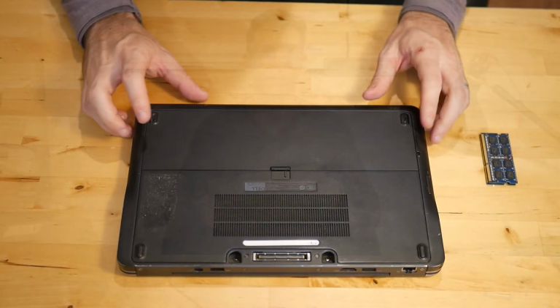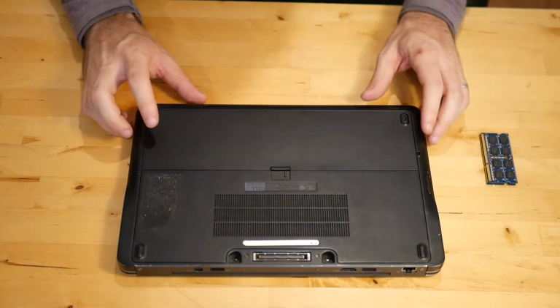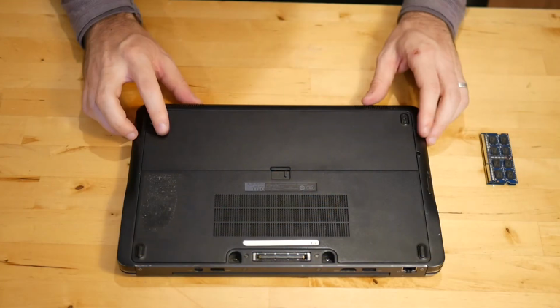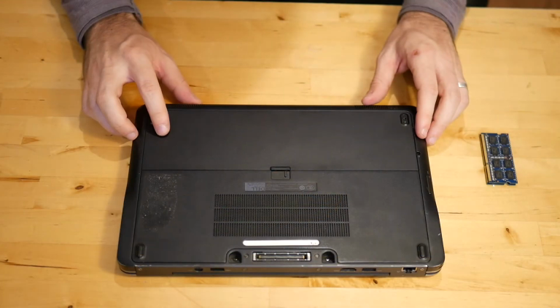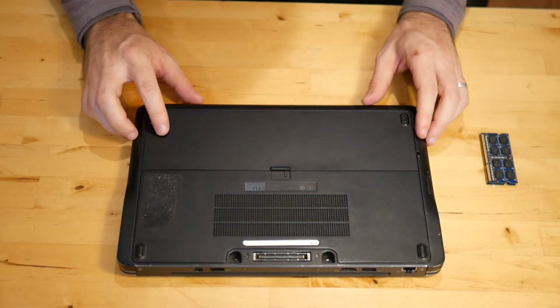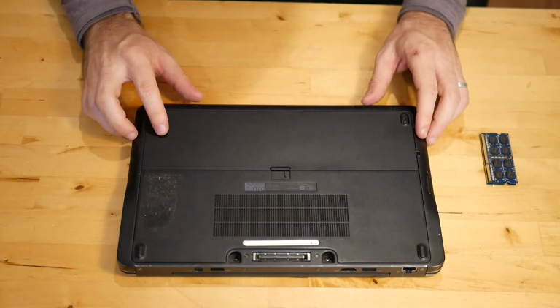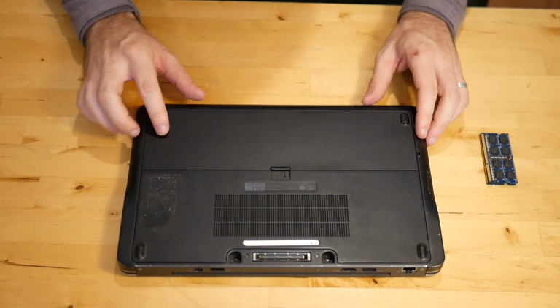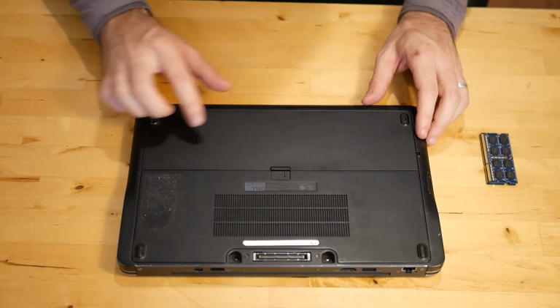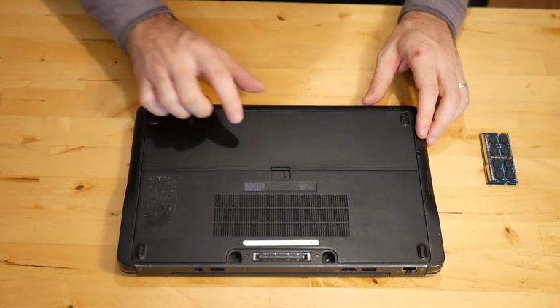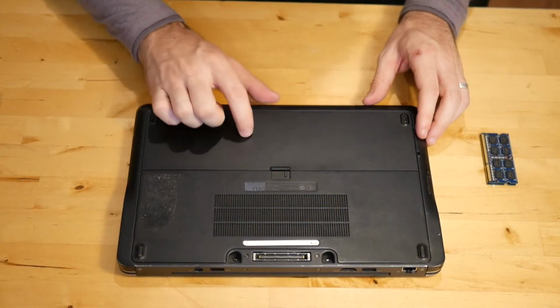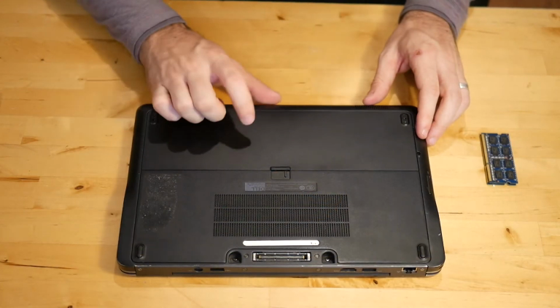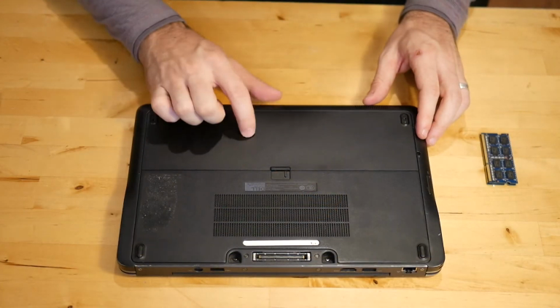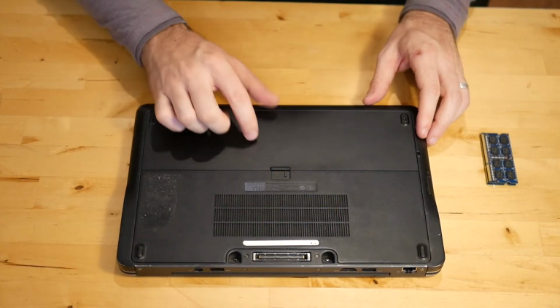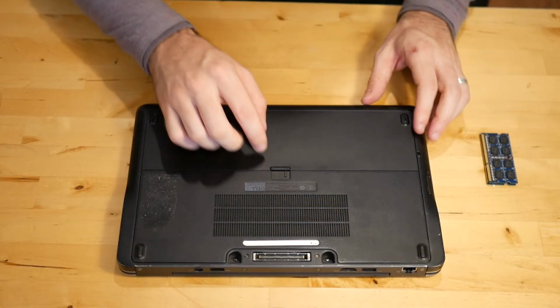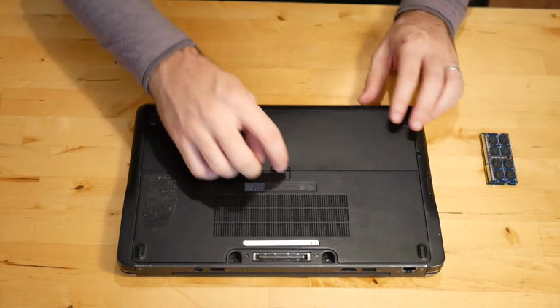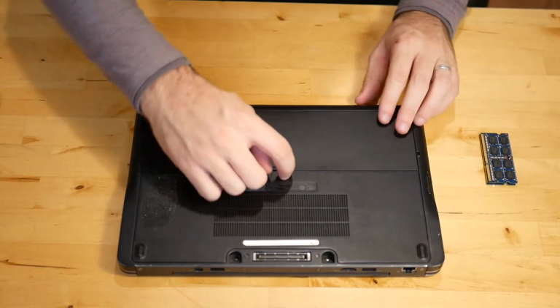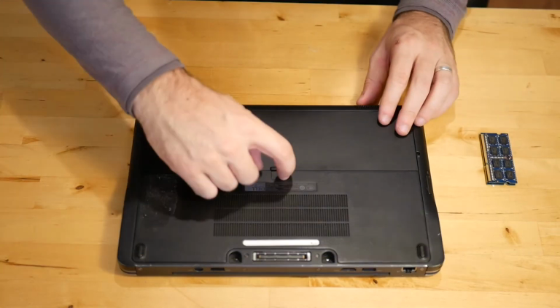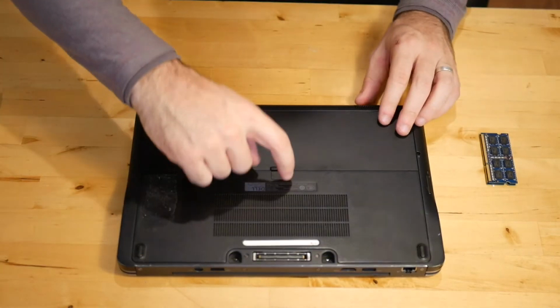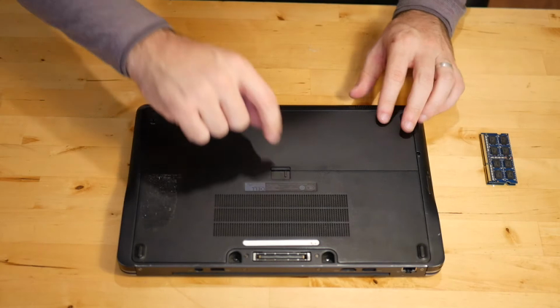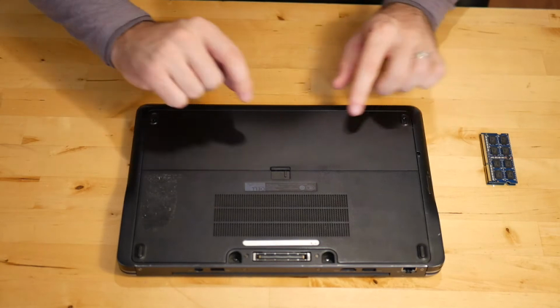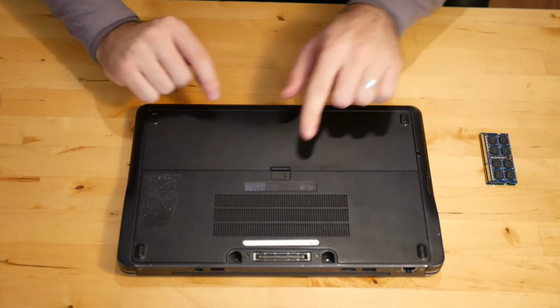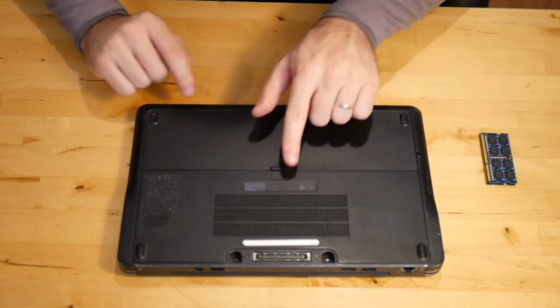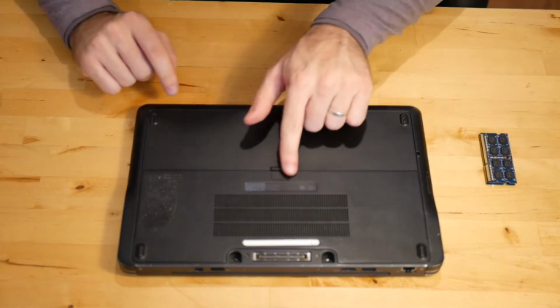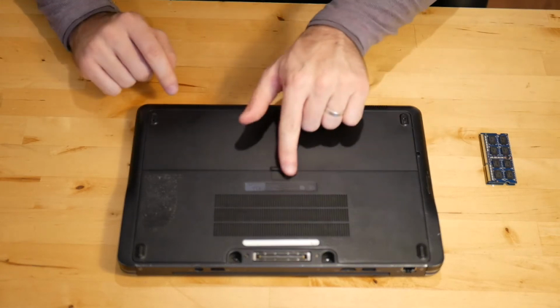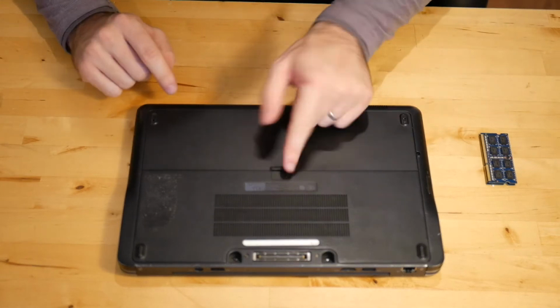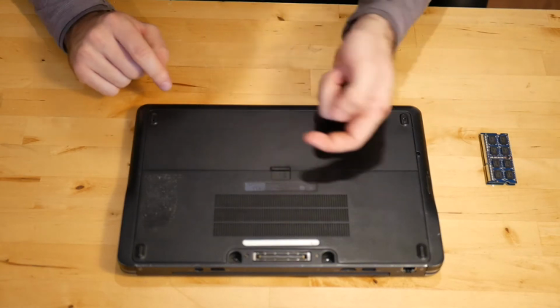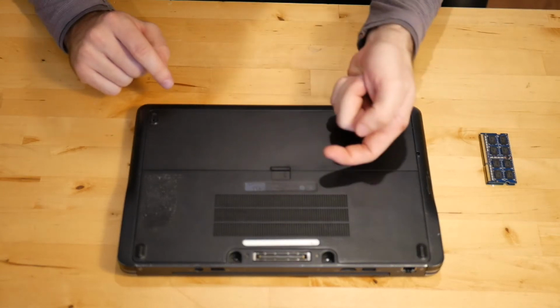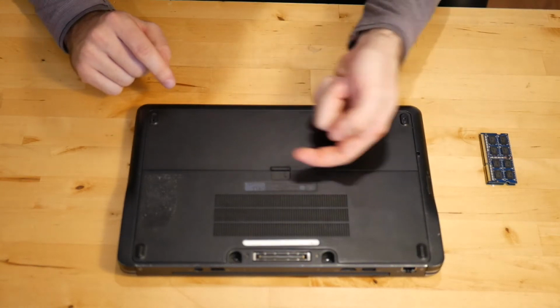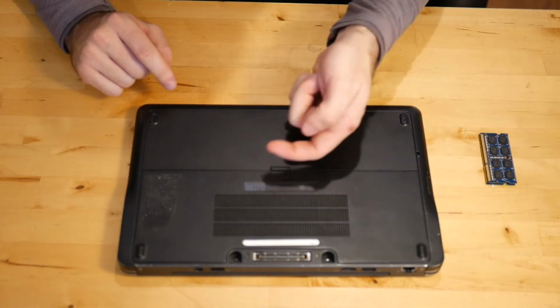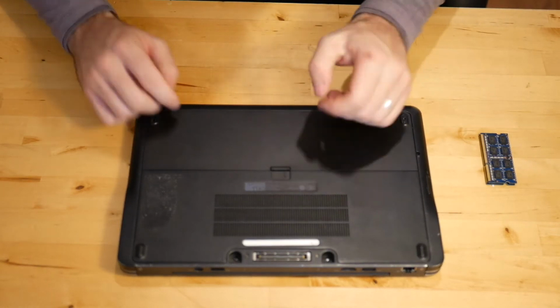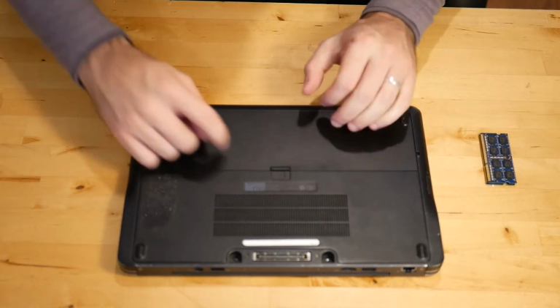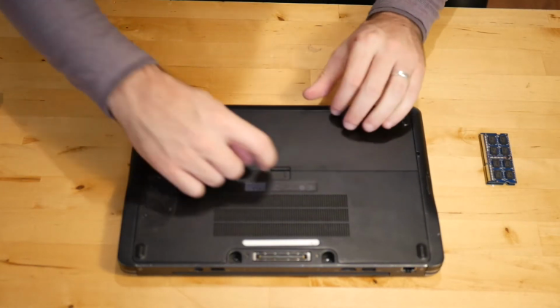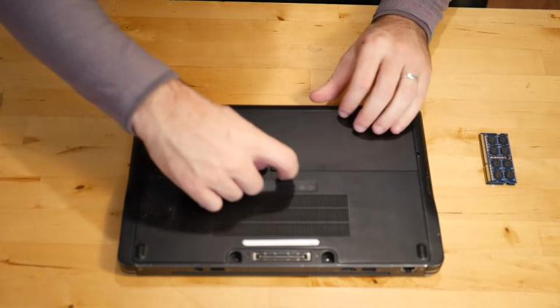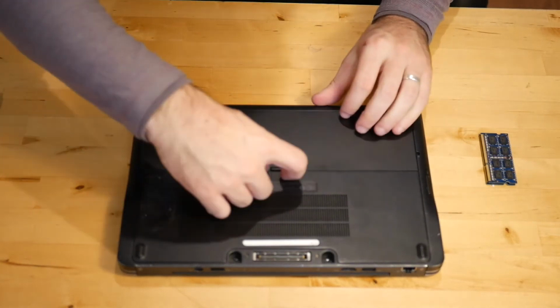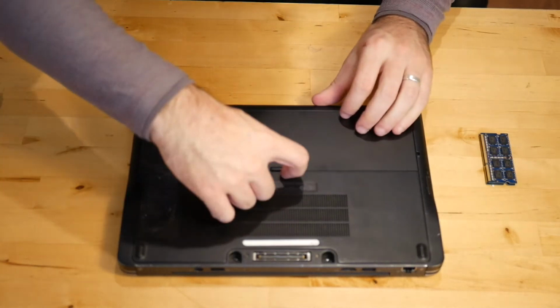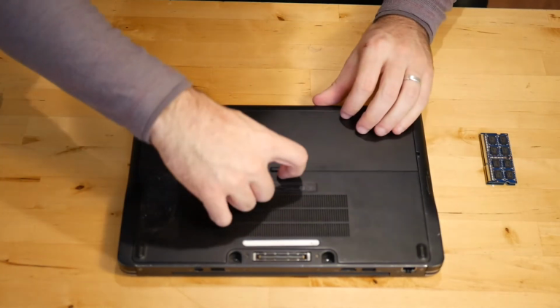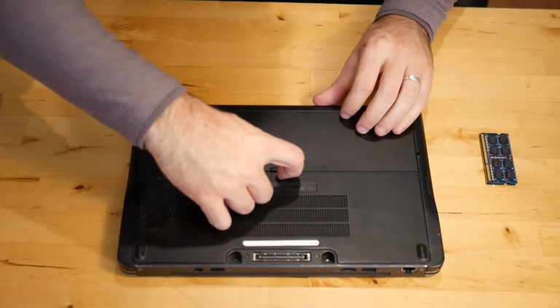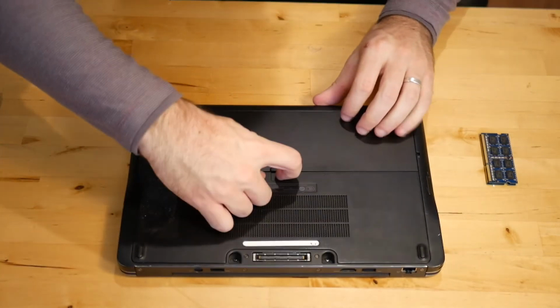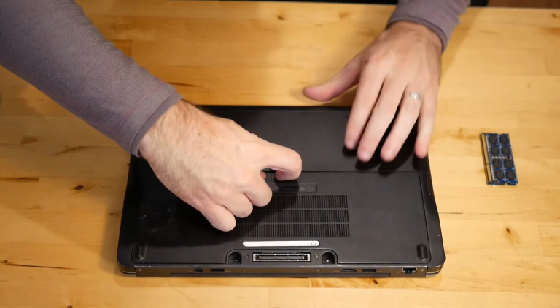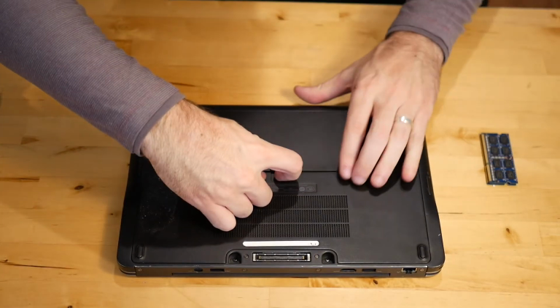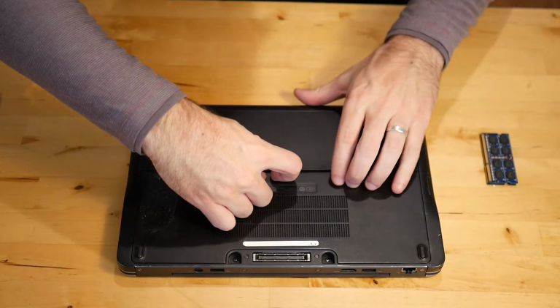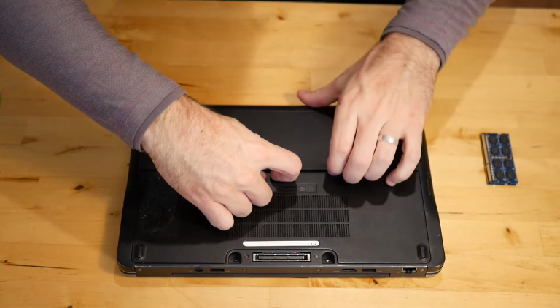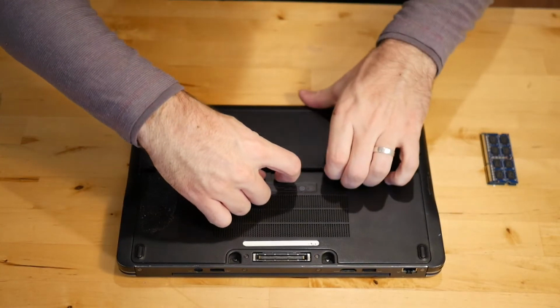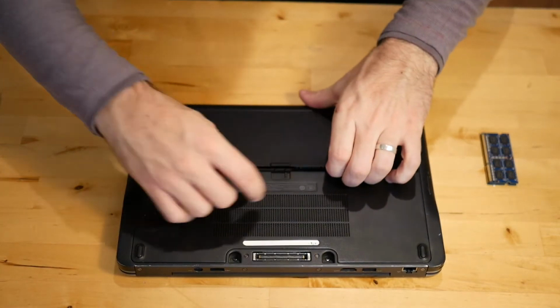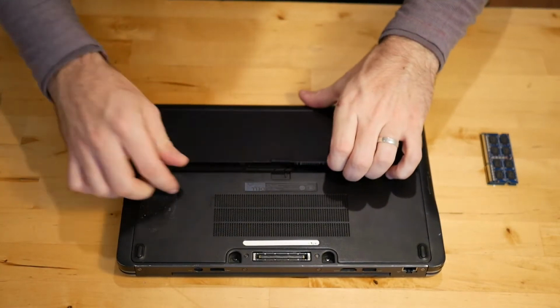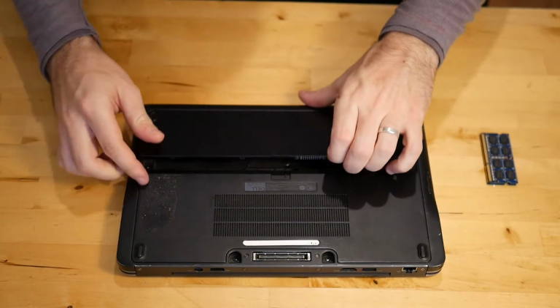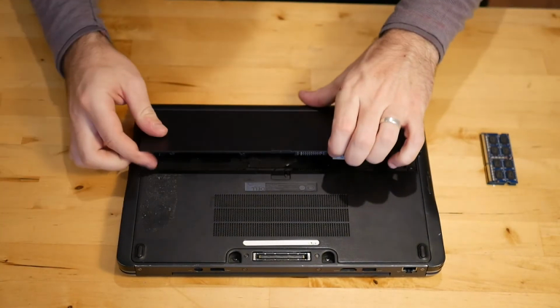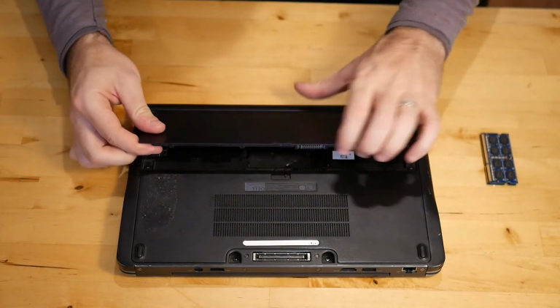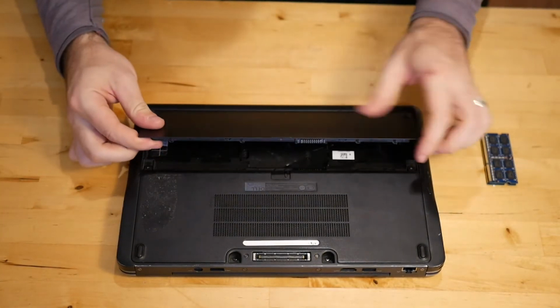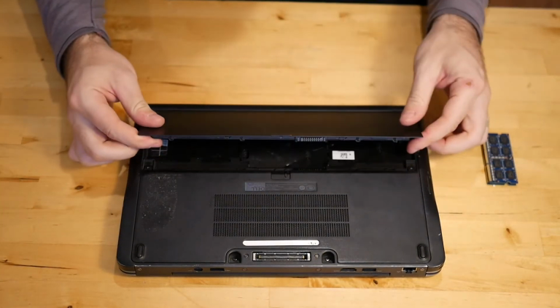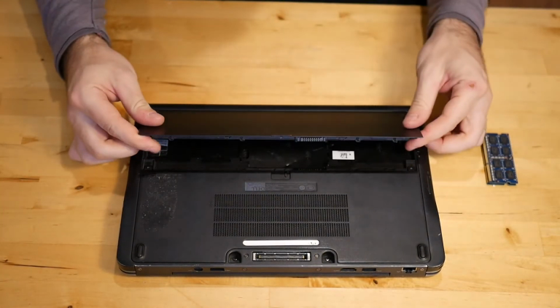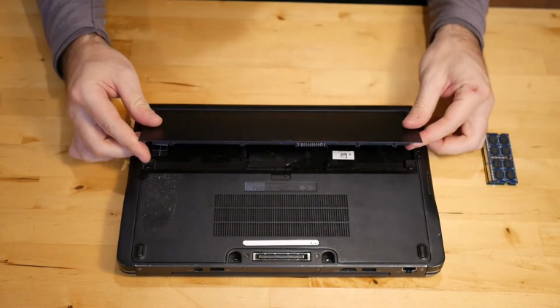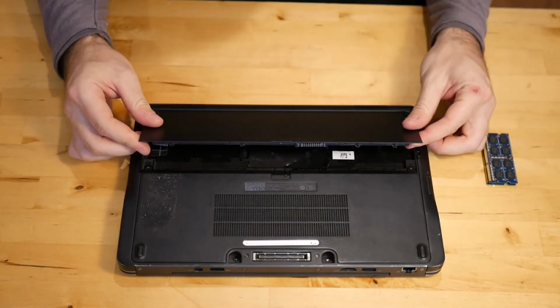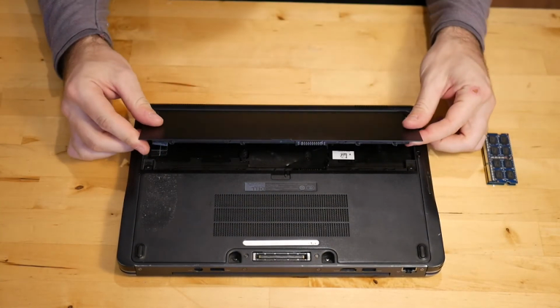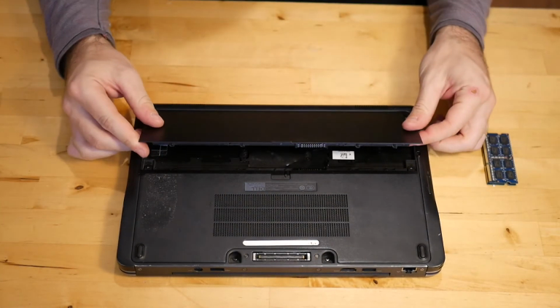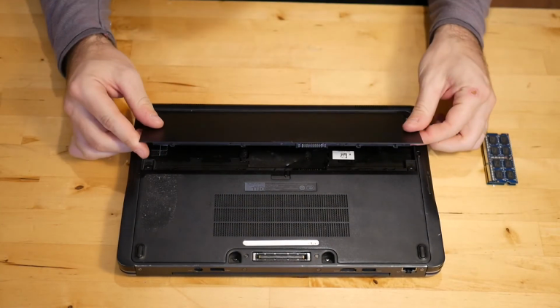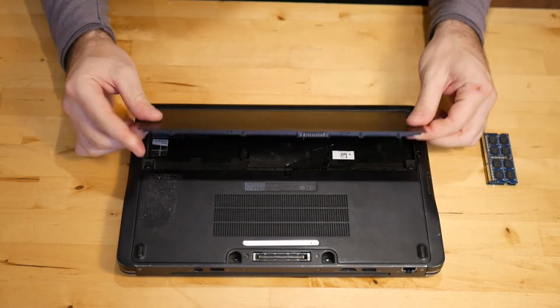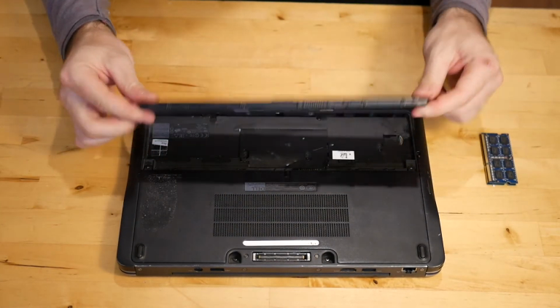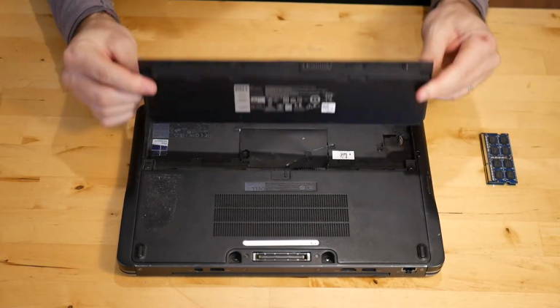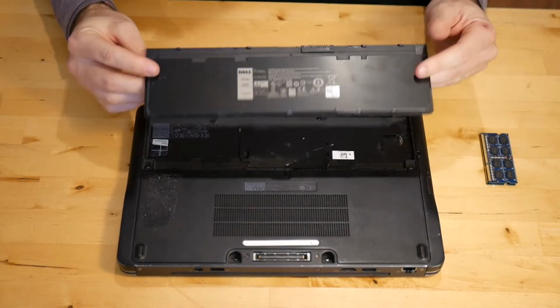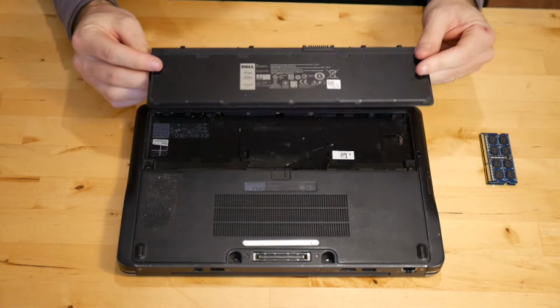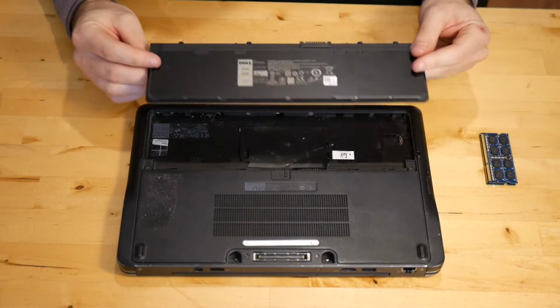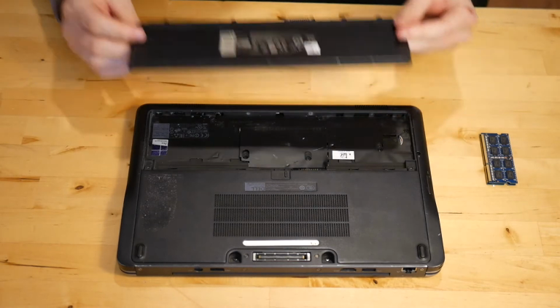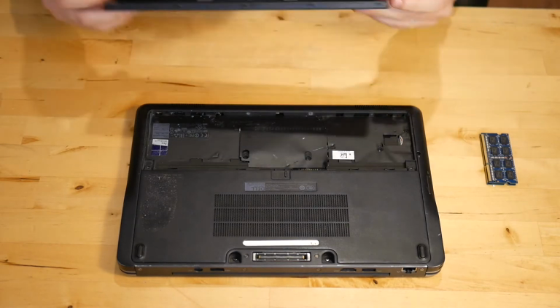The first thing you're going to do is remove the battery. It's a slider switch — just slide it over, just like that, and the battery pops out.